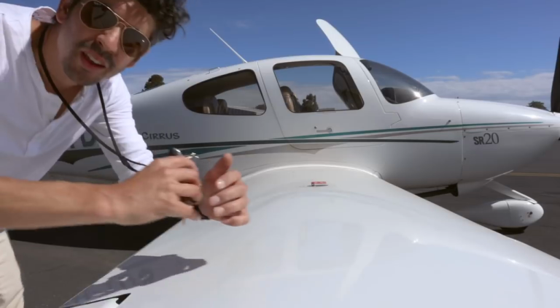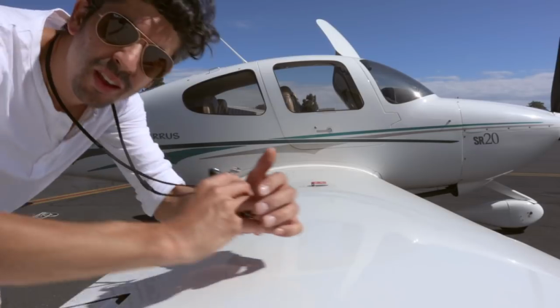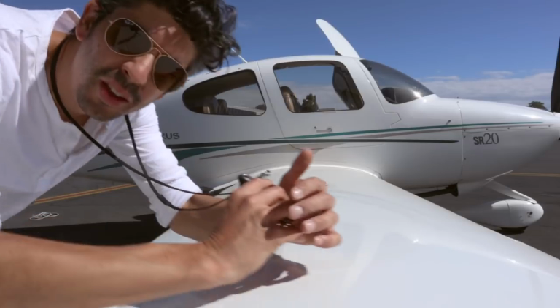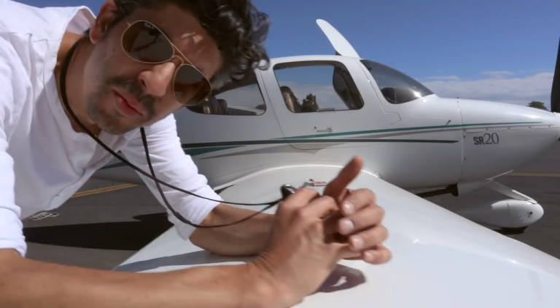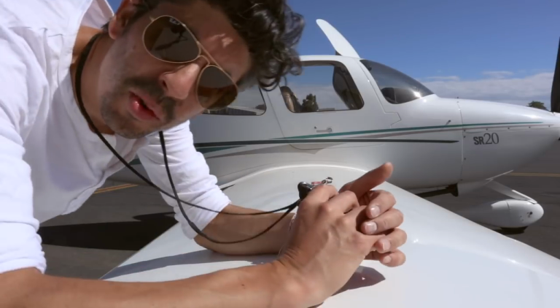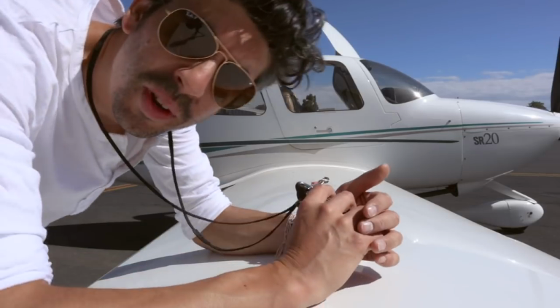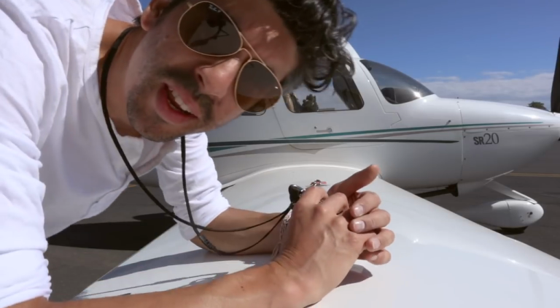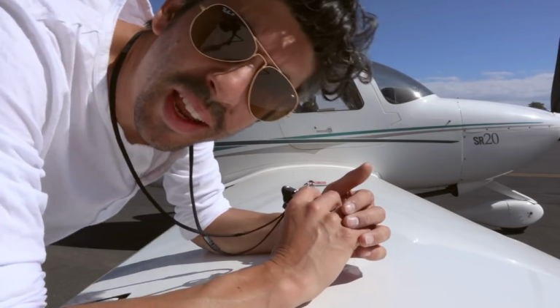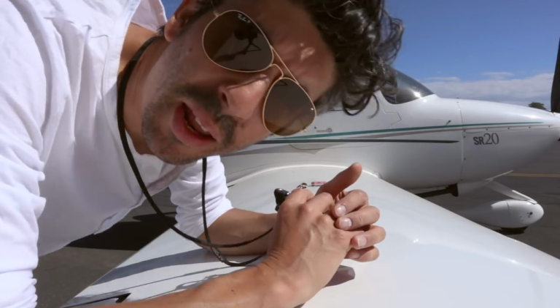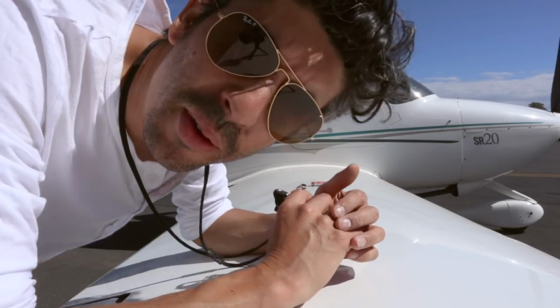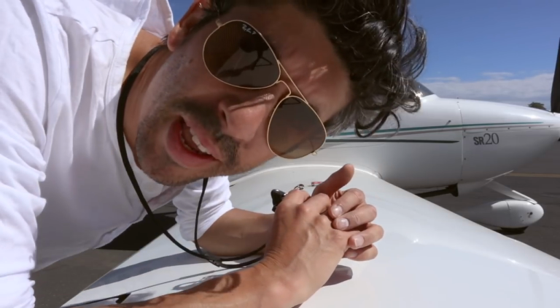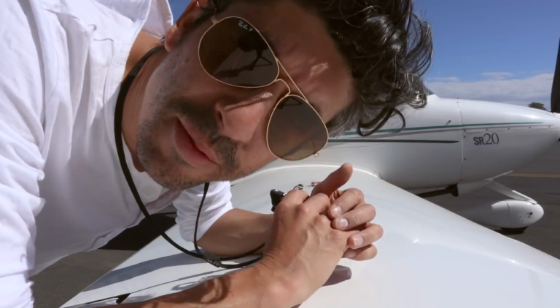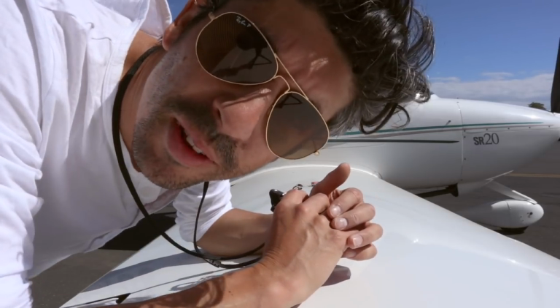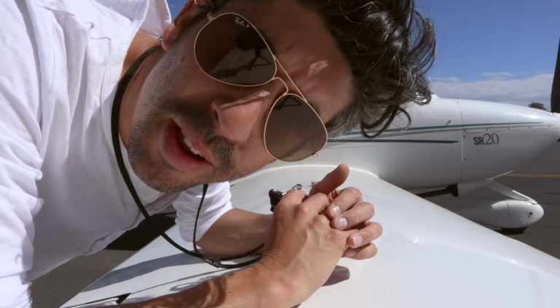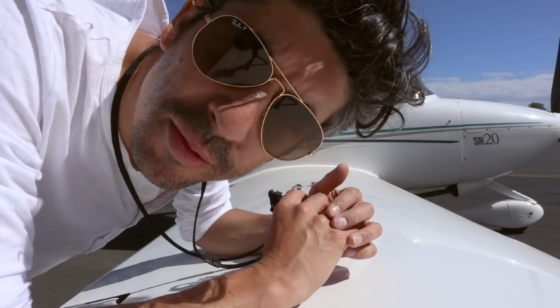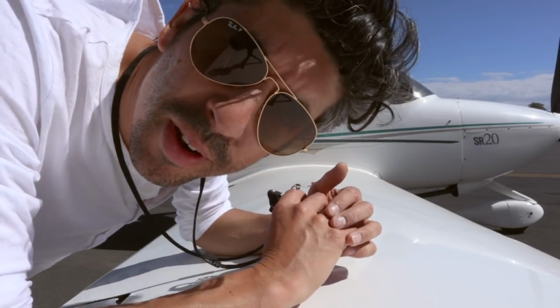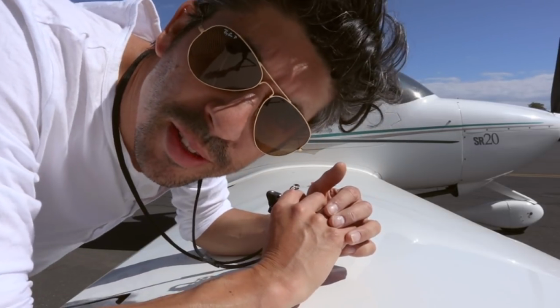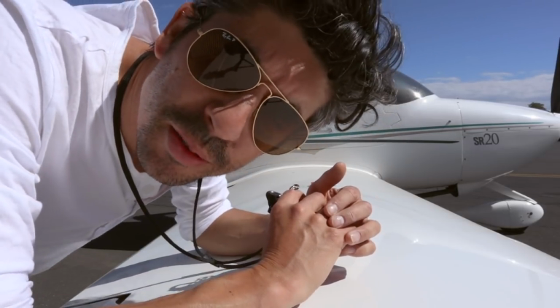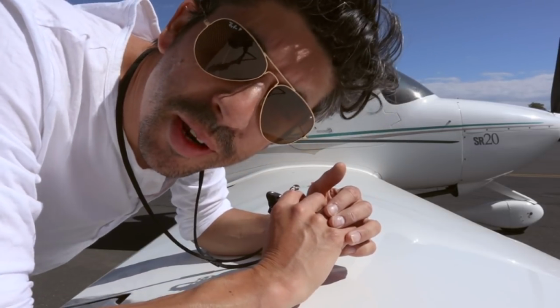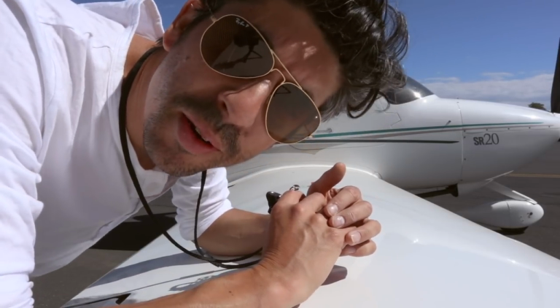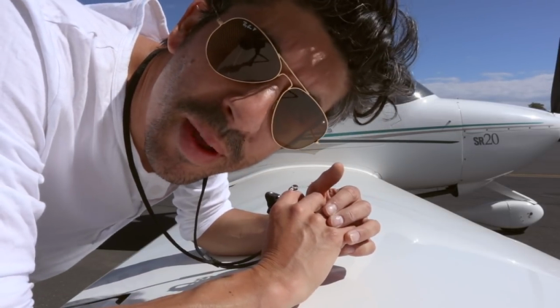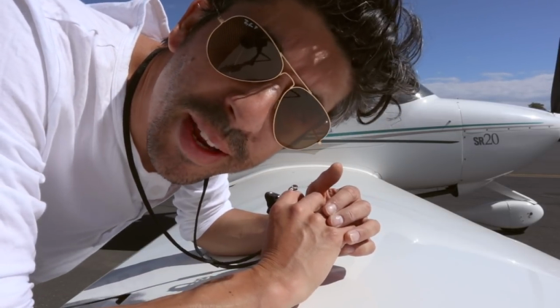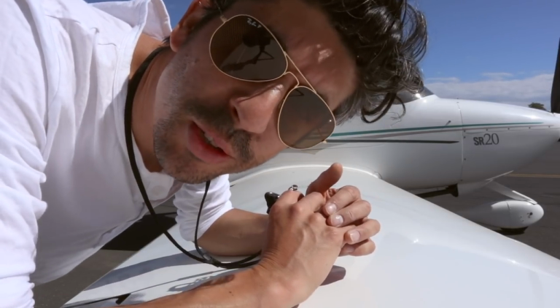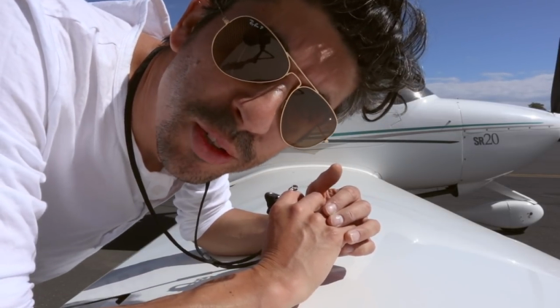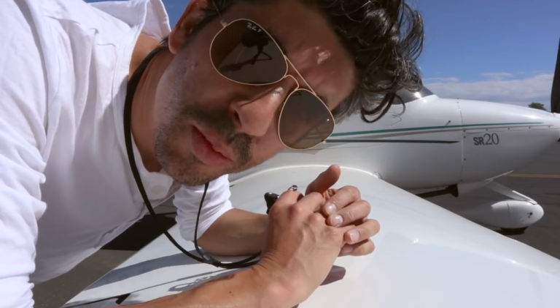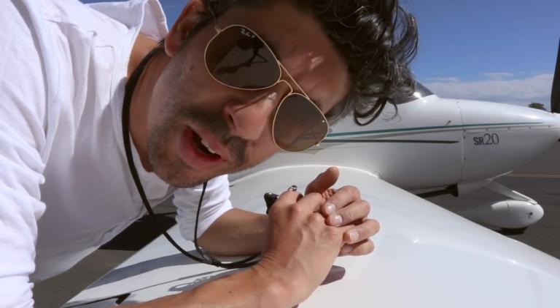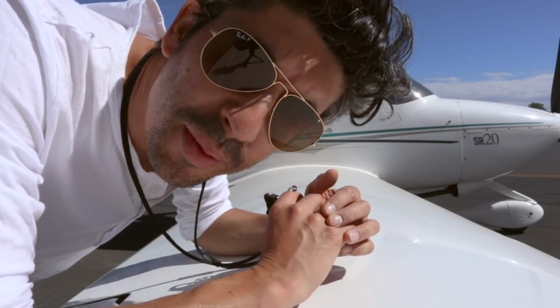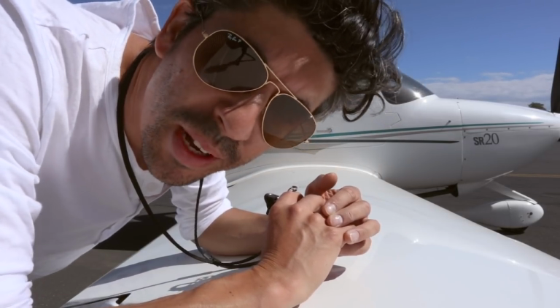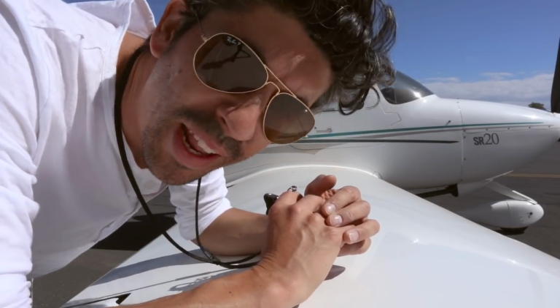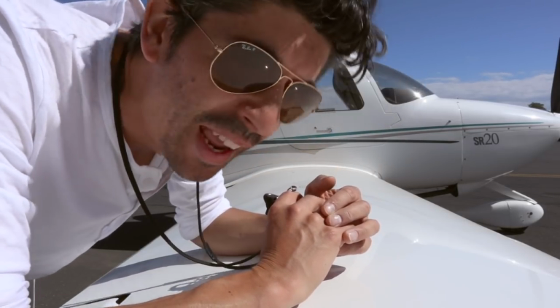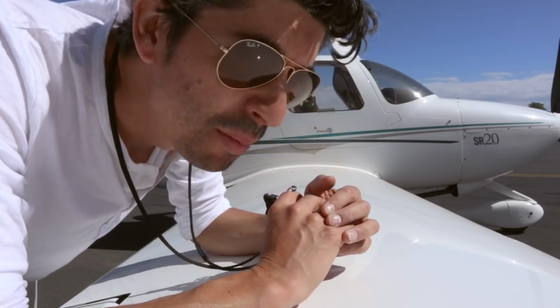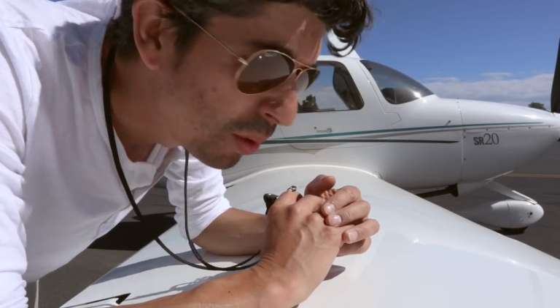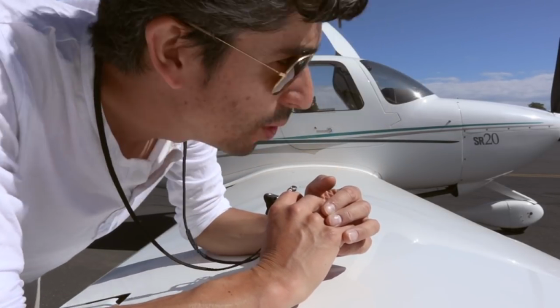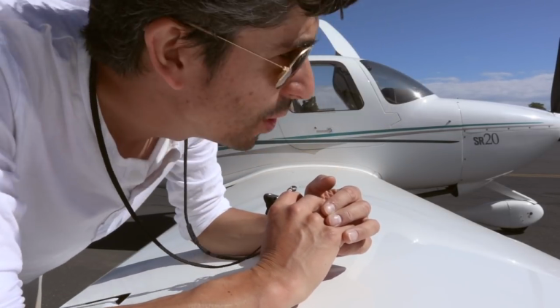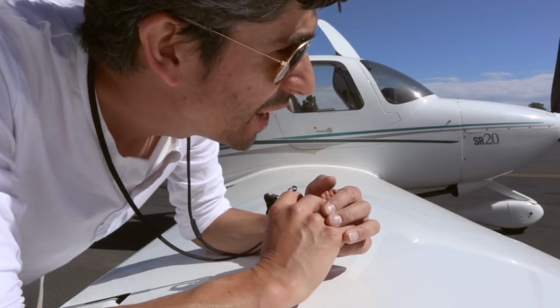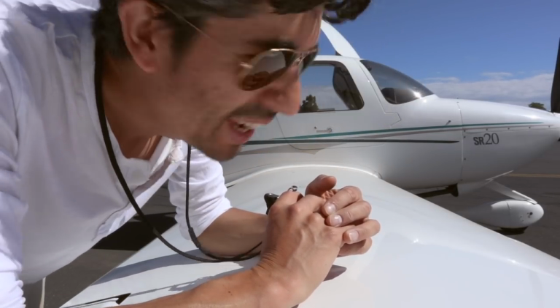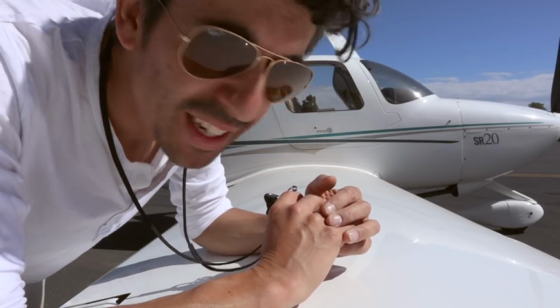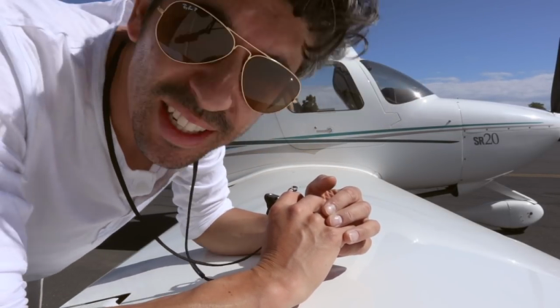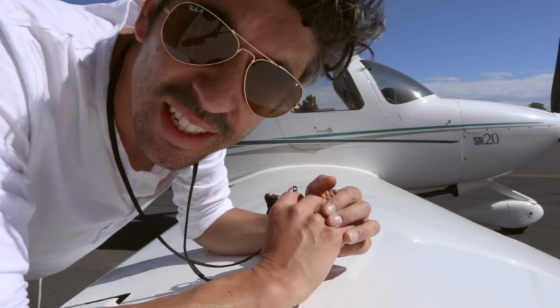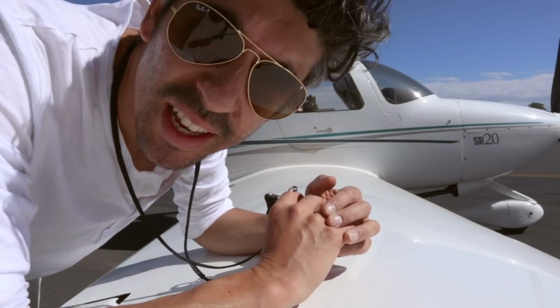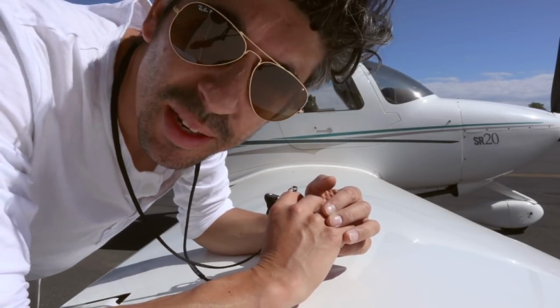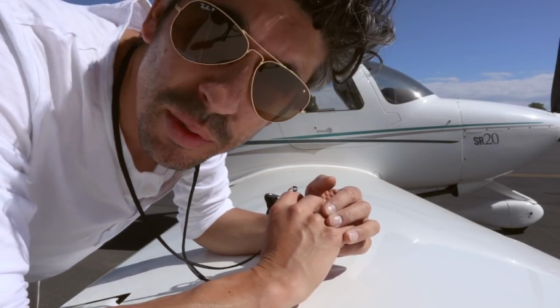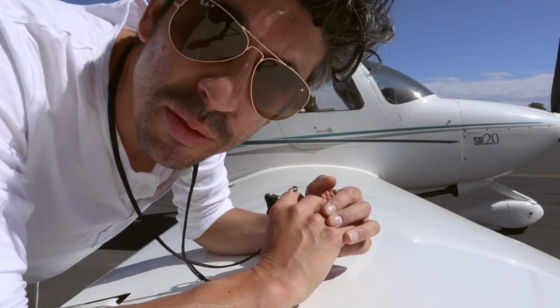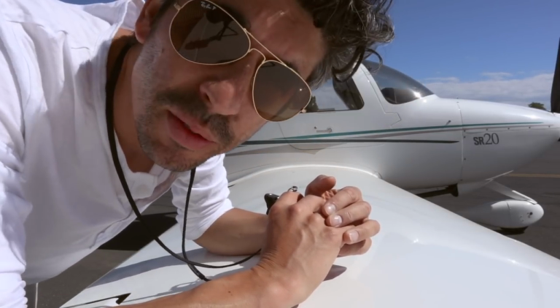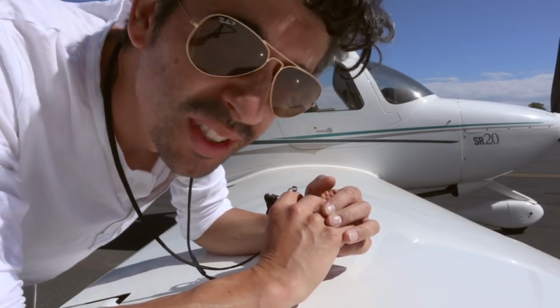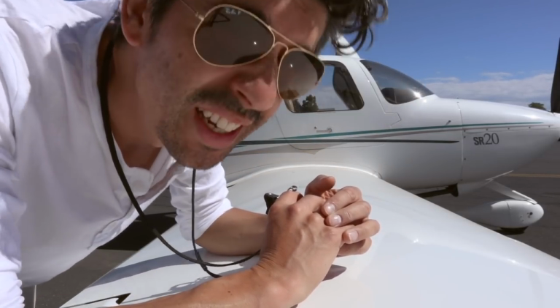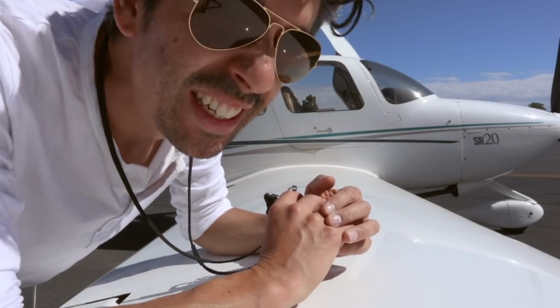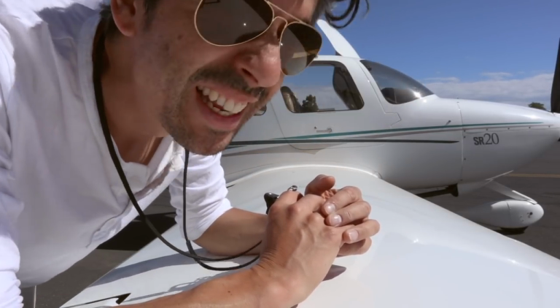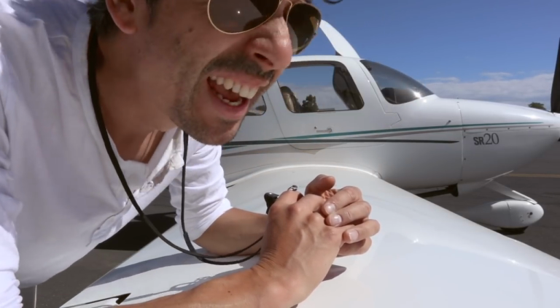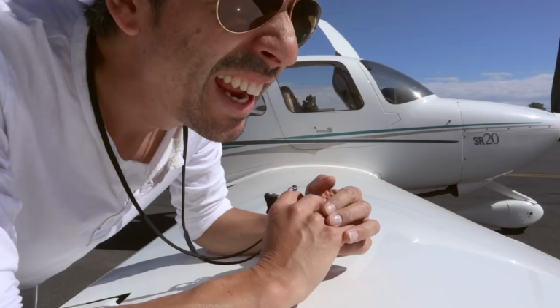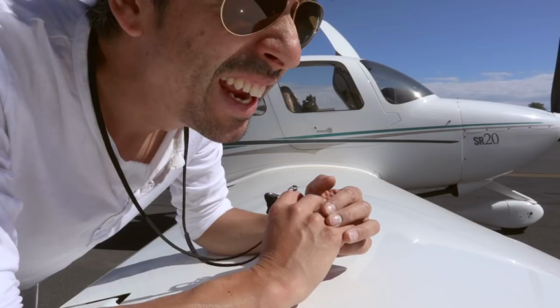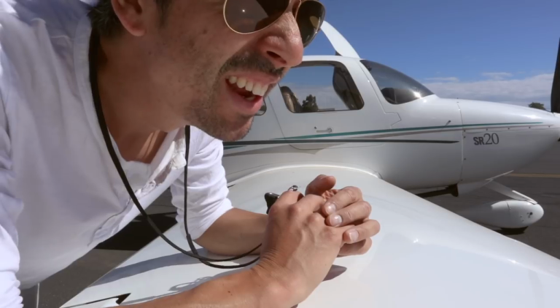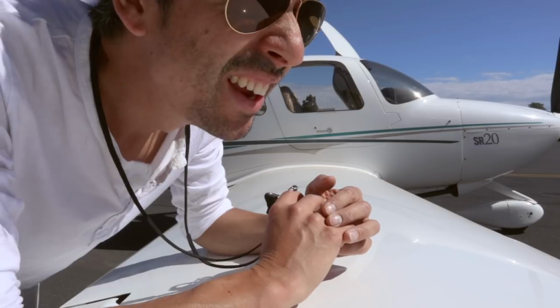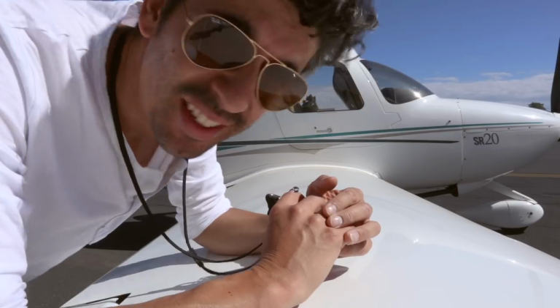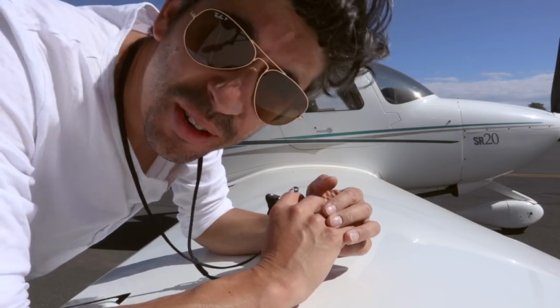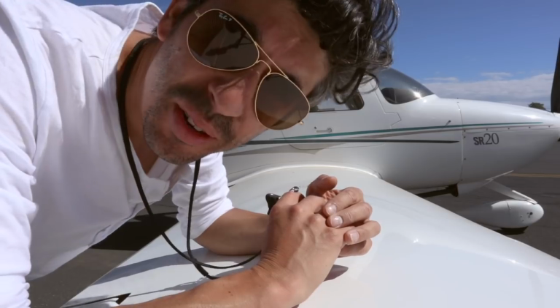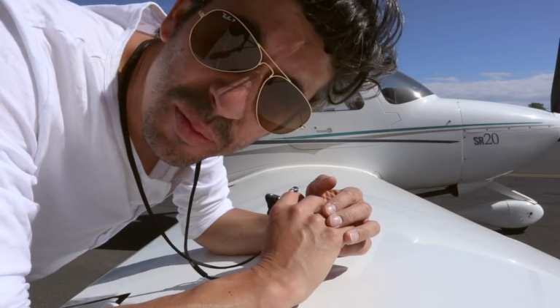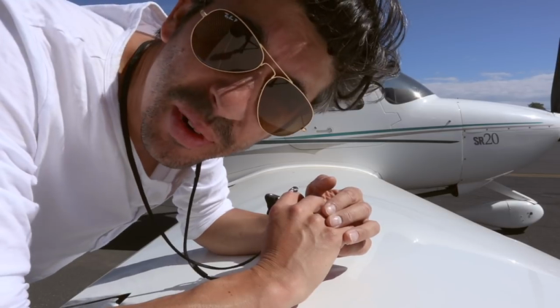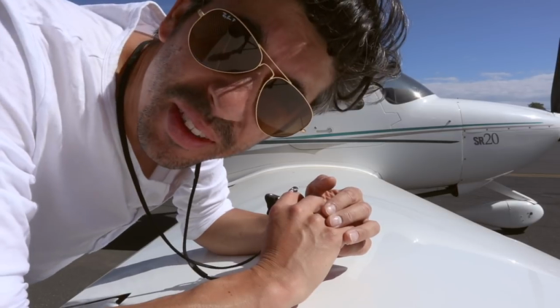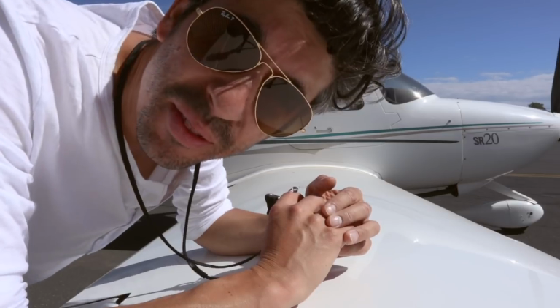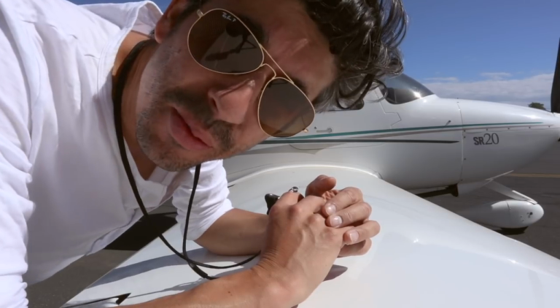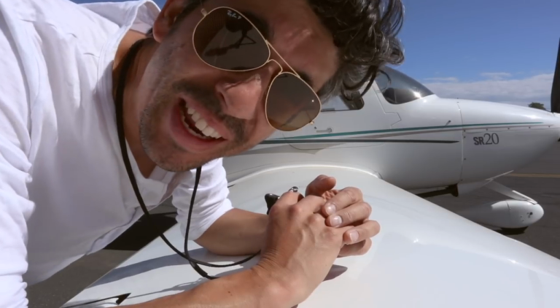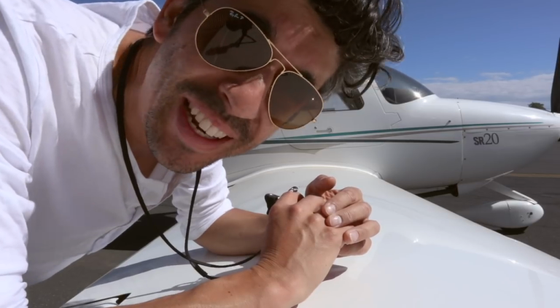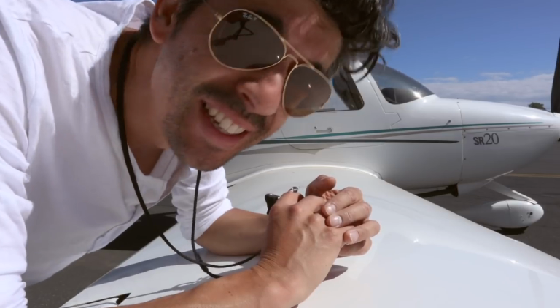Good morning, hello again flying friends, welcome back to Moorabbin Airport. It is a beautiful sunny day, there's not a breath of wind.